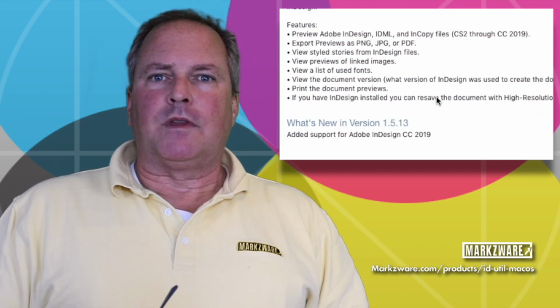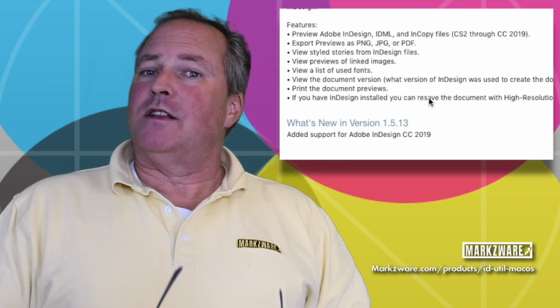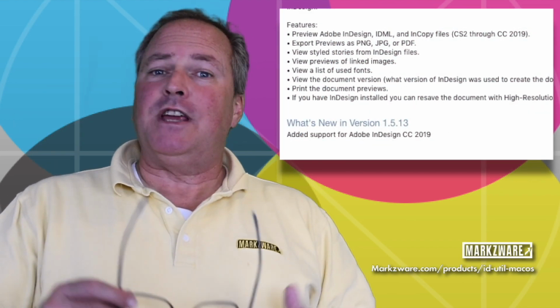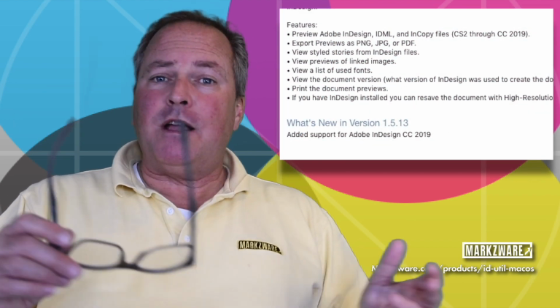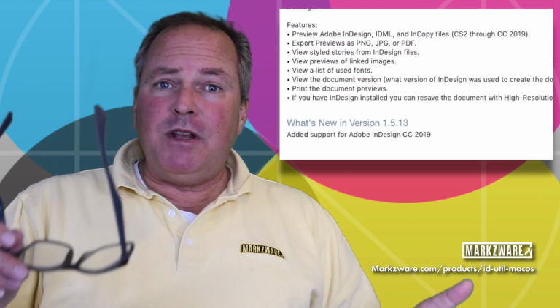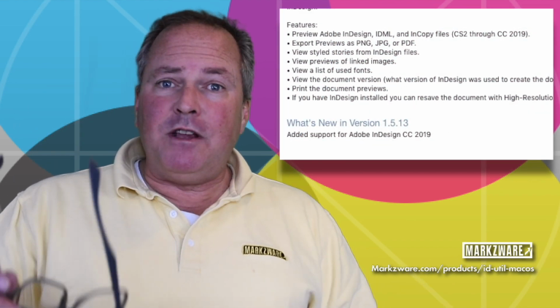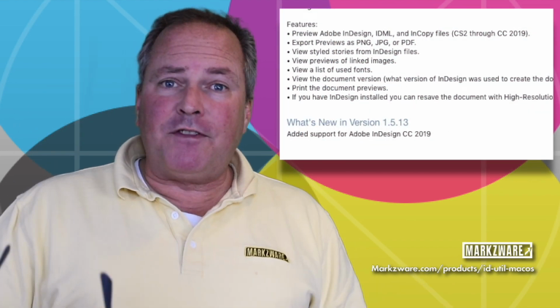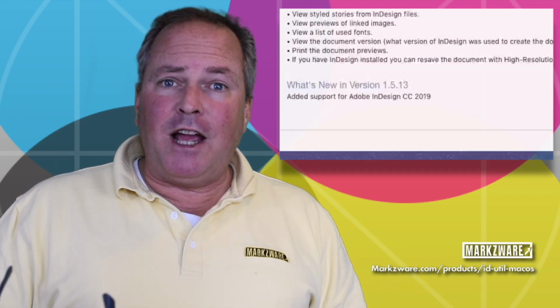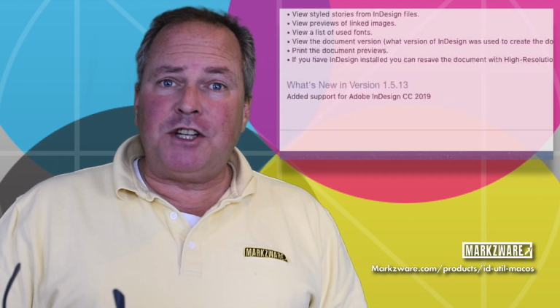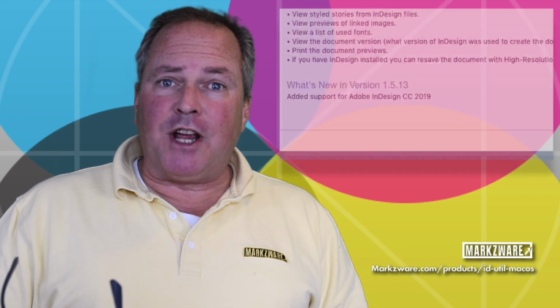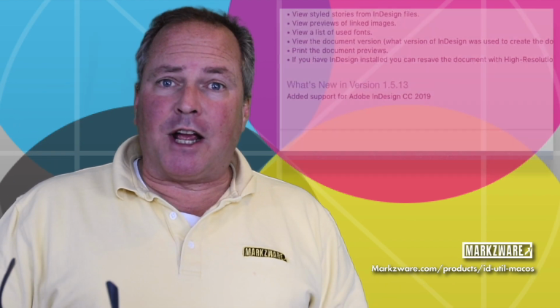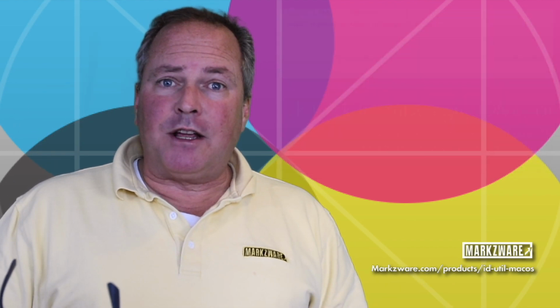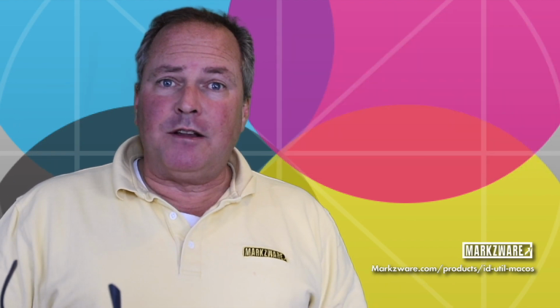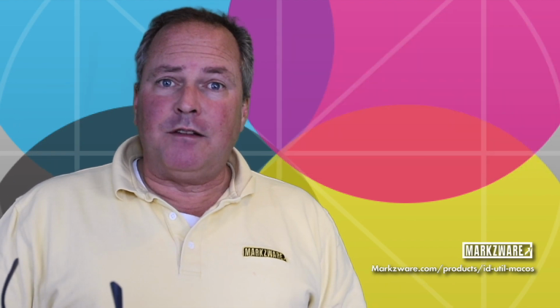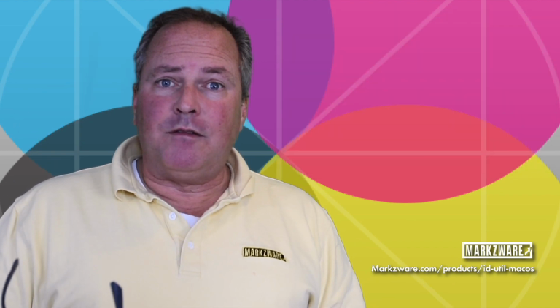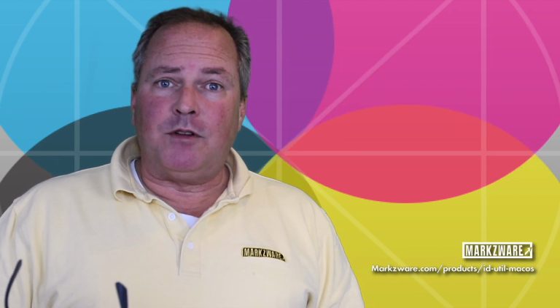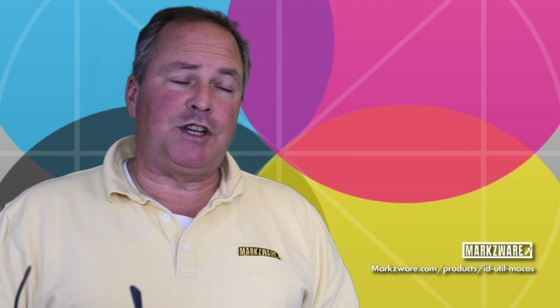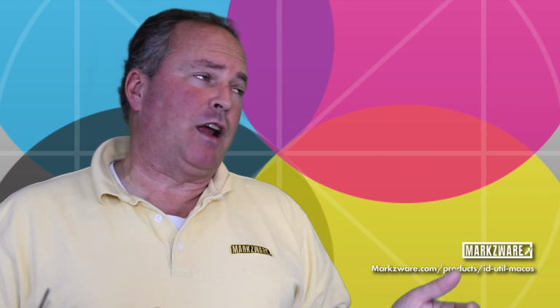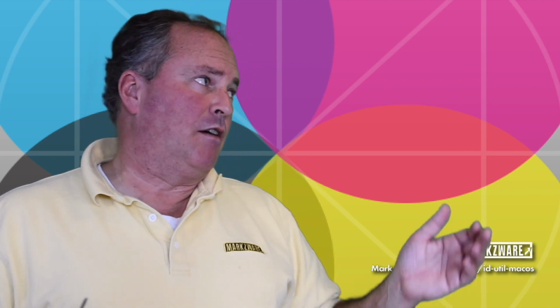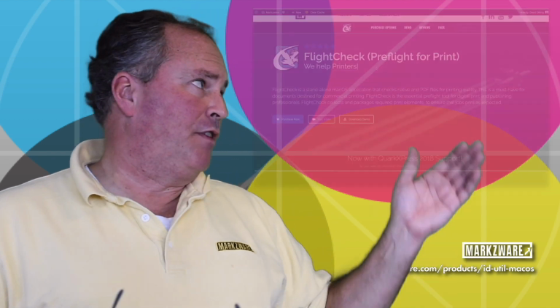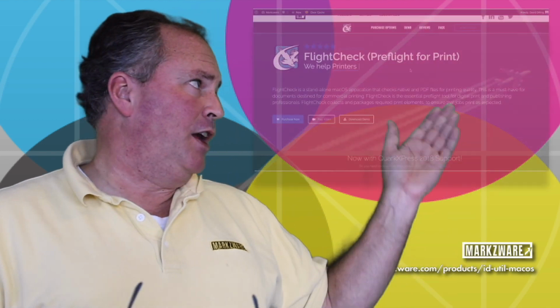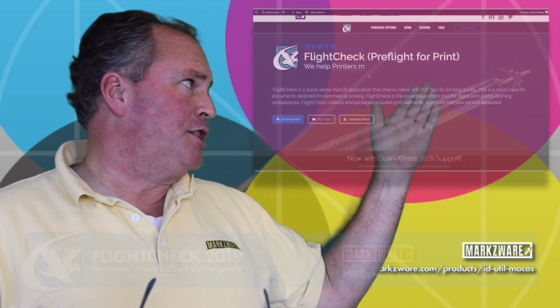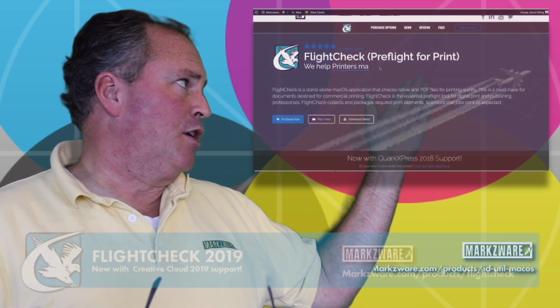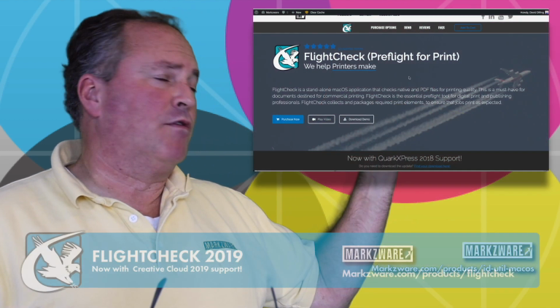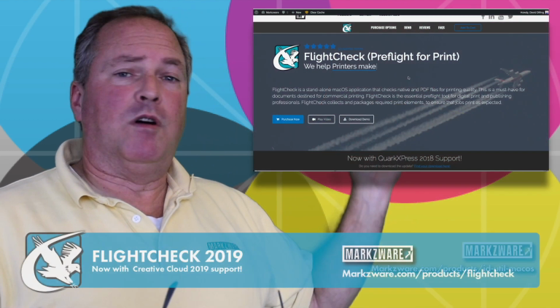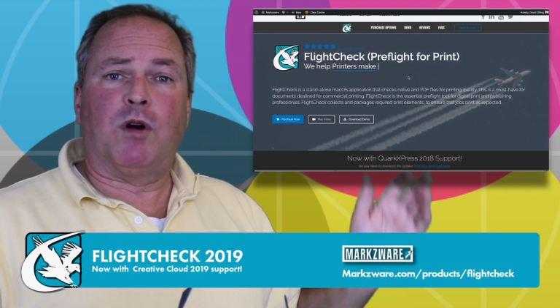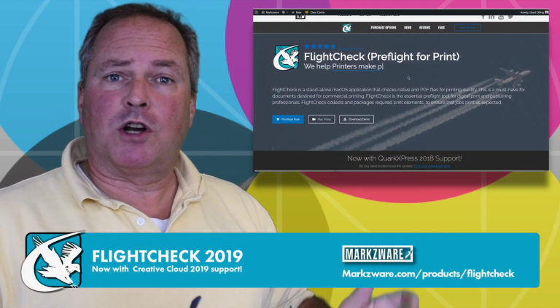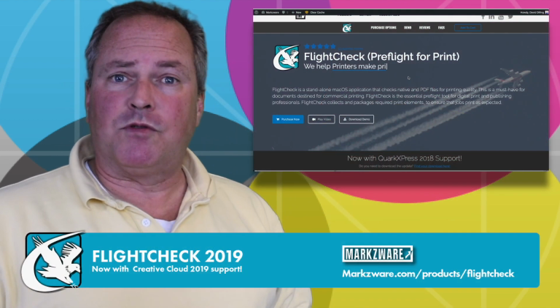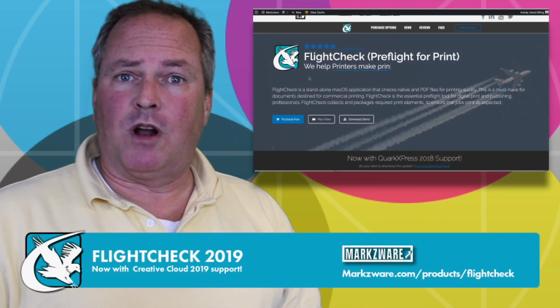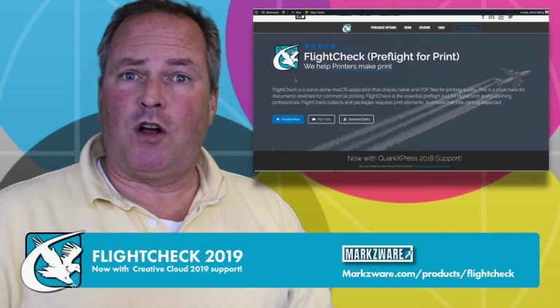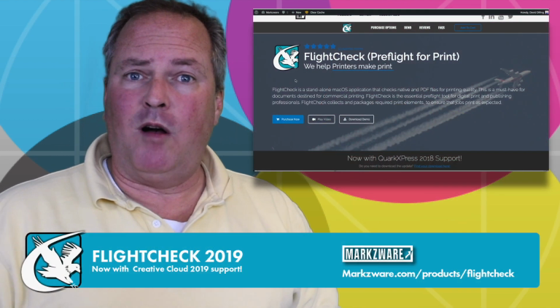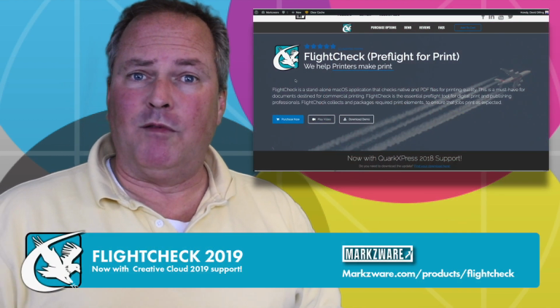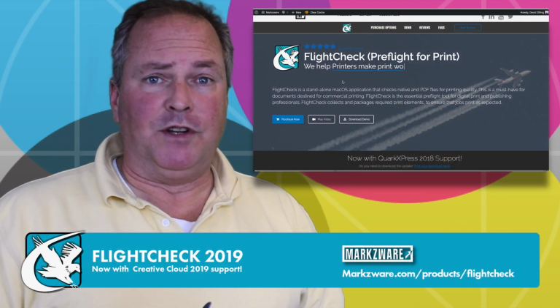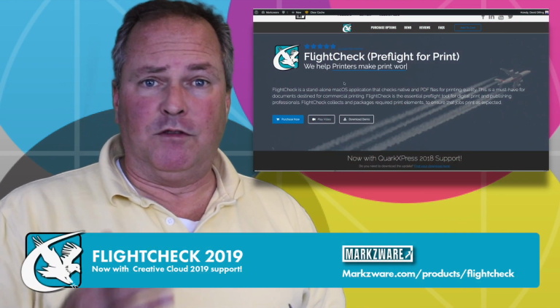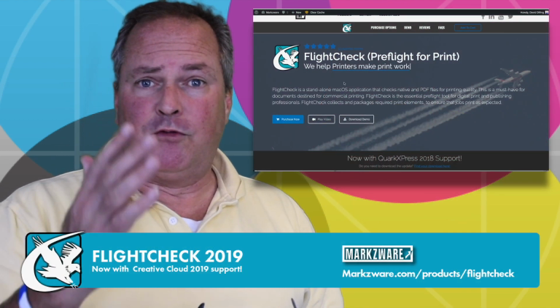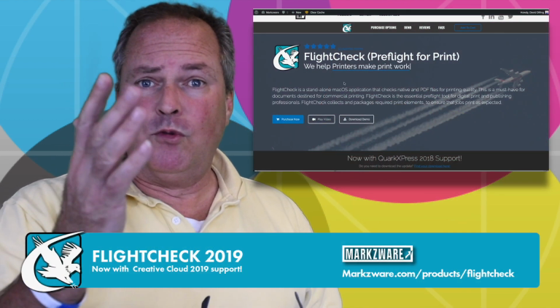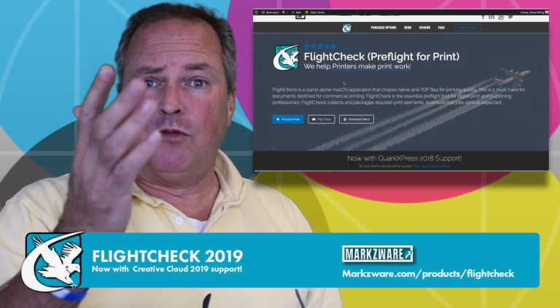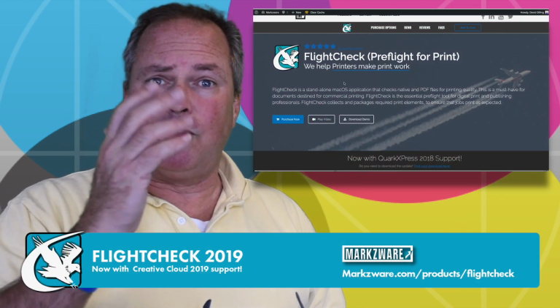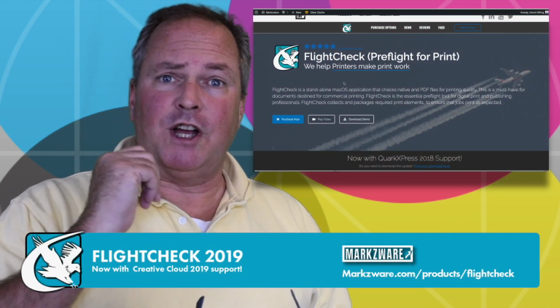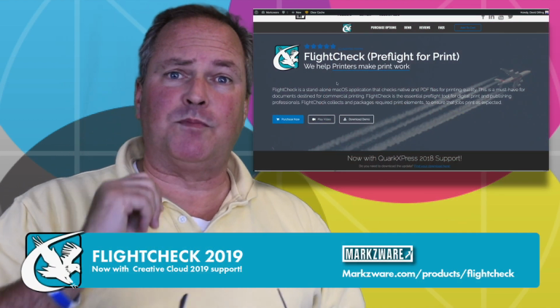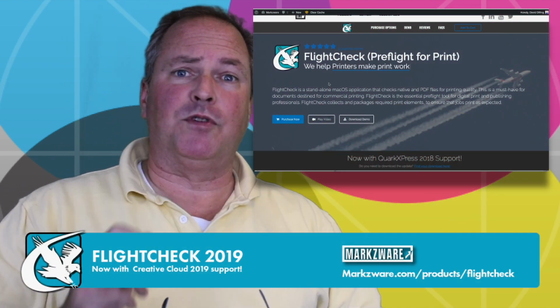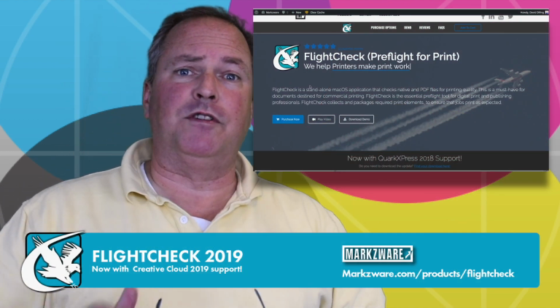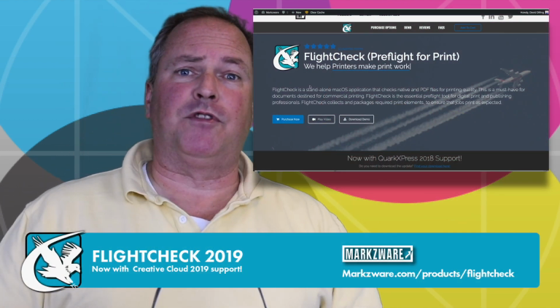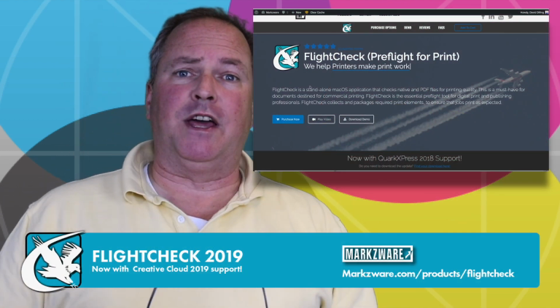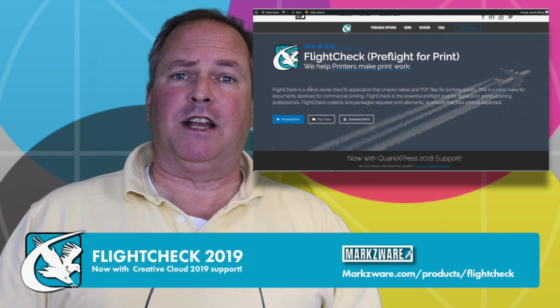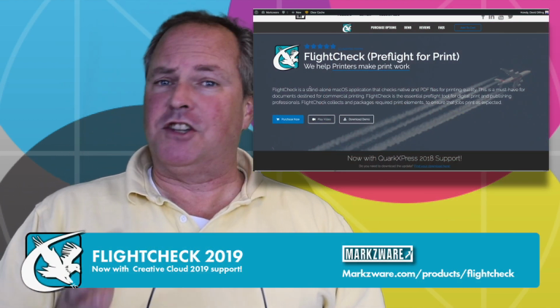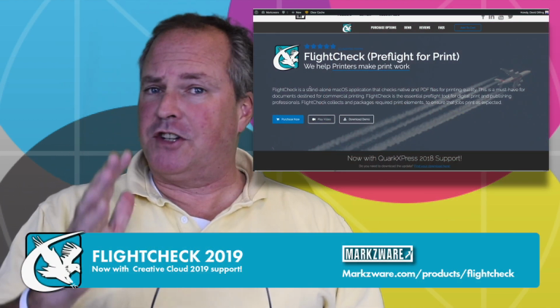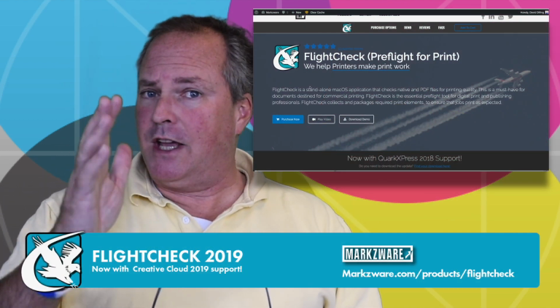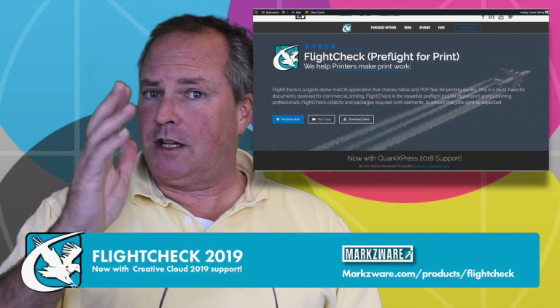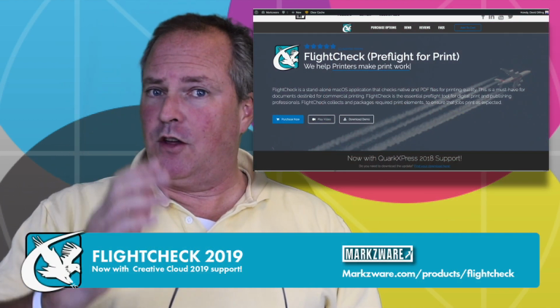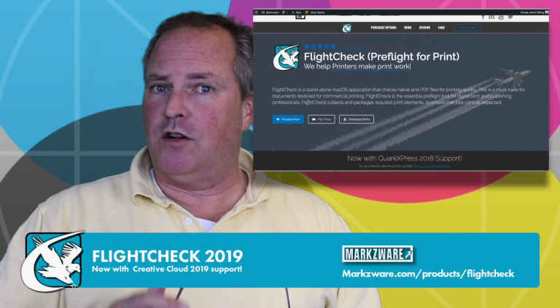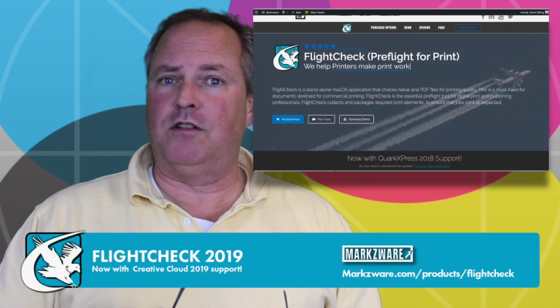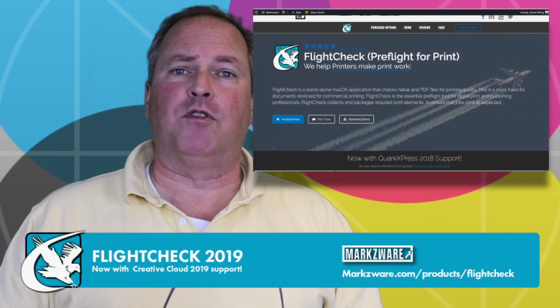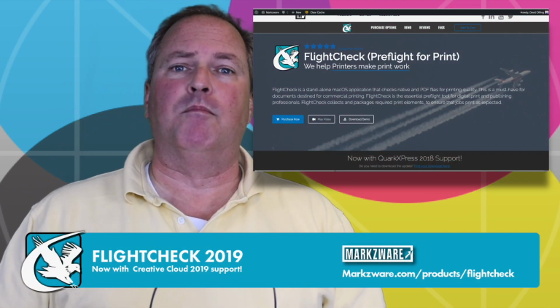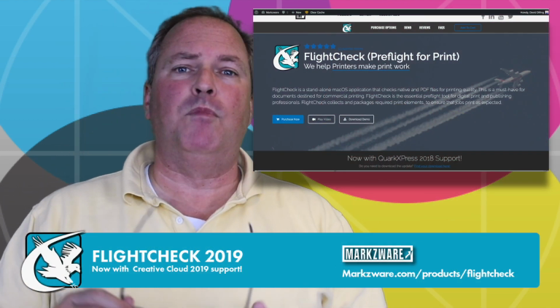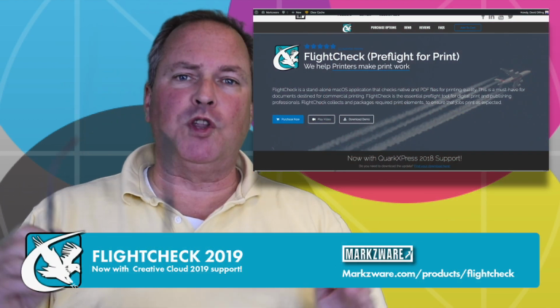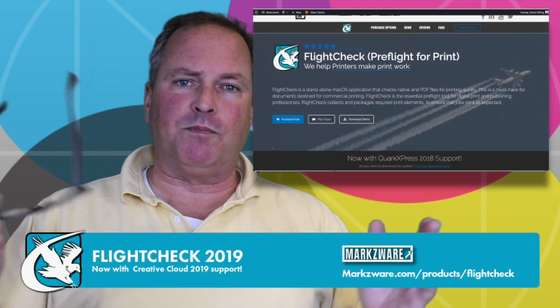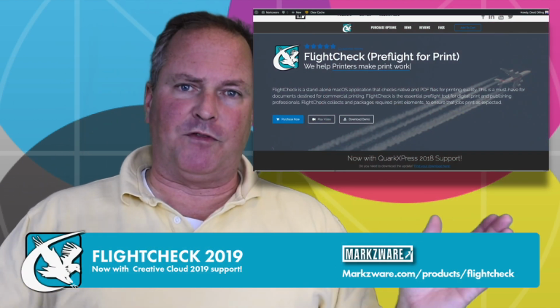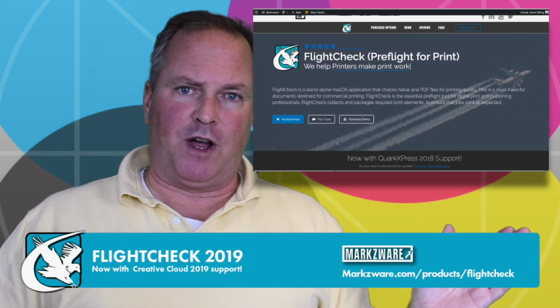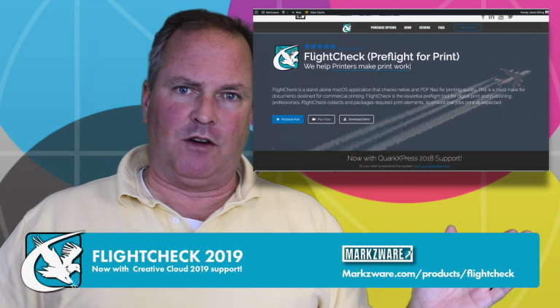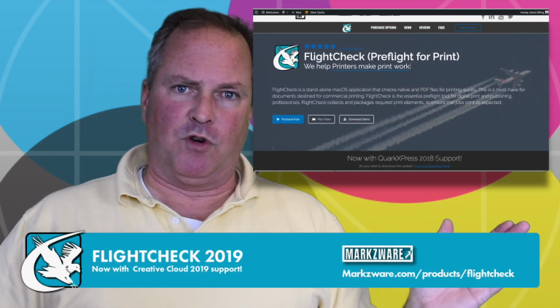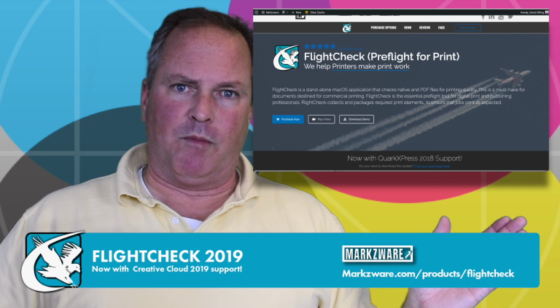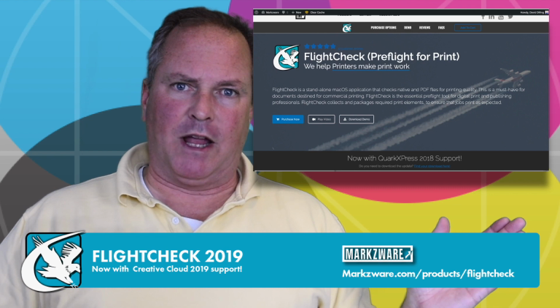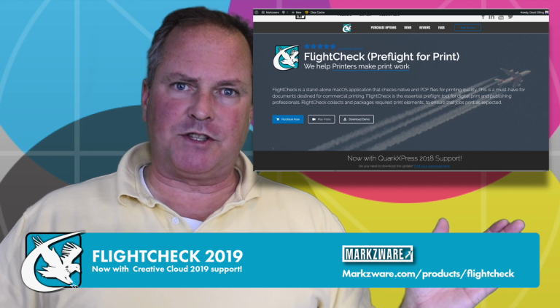It's like a mini FlightCheck. Check out FlightCheck over on Markzware.com if you need full-fledged preflighting, stand-alone, for multiple file formats.